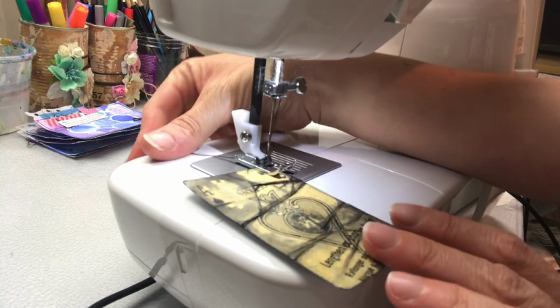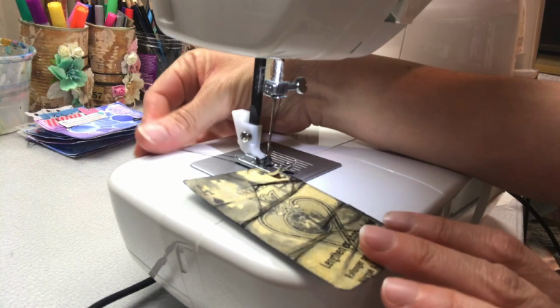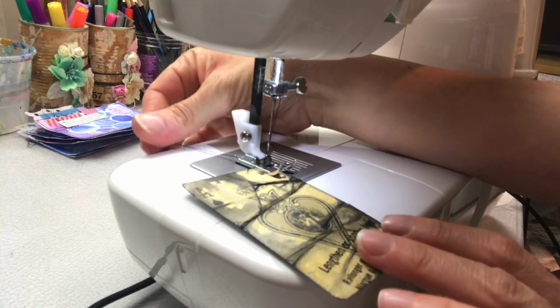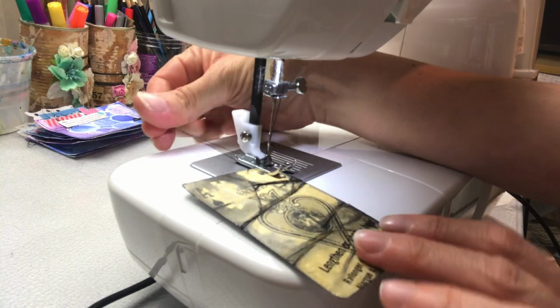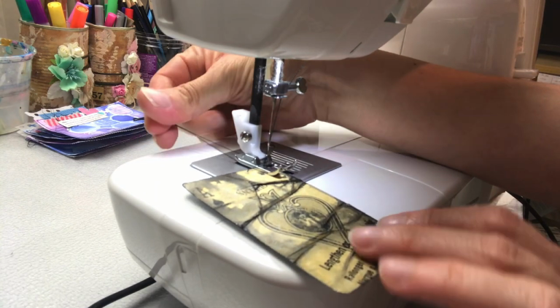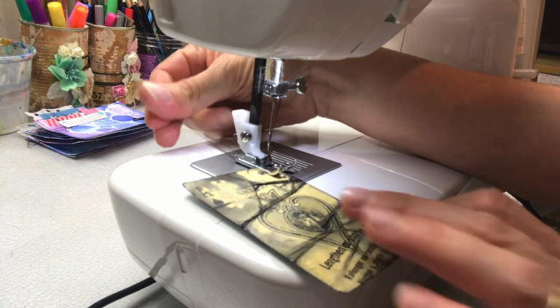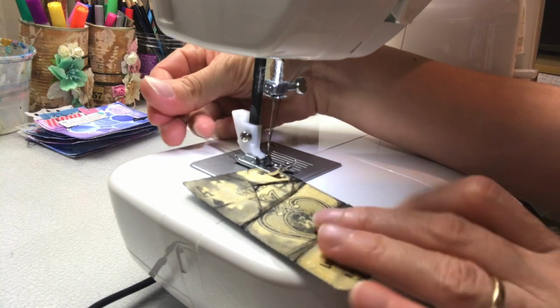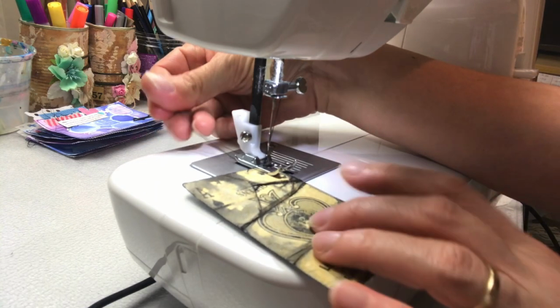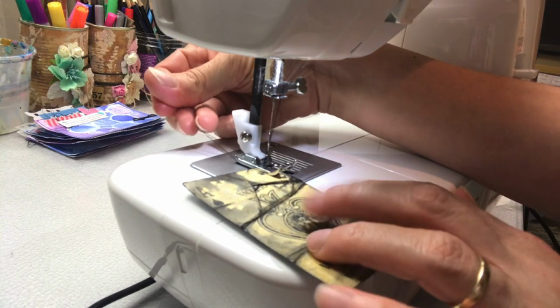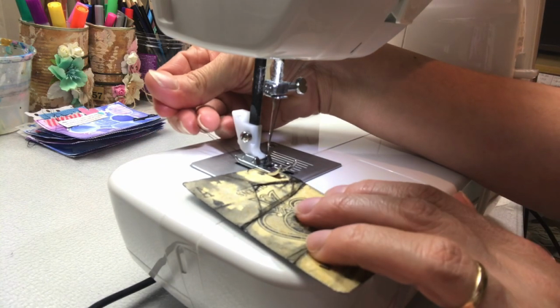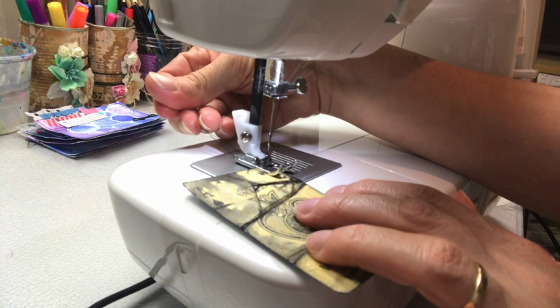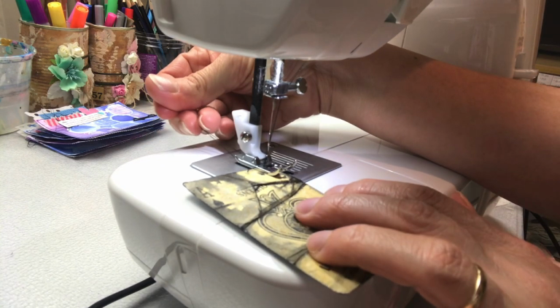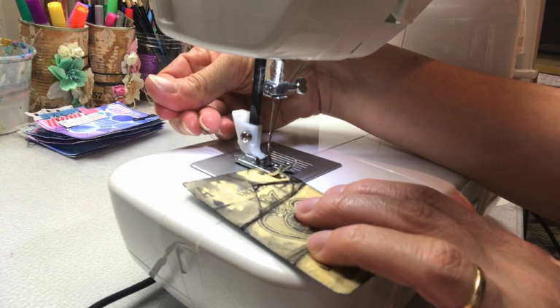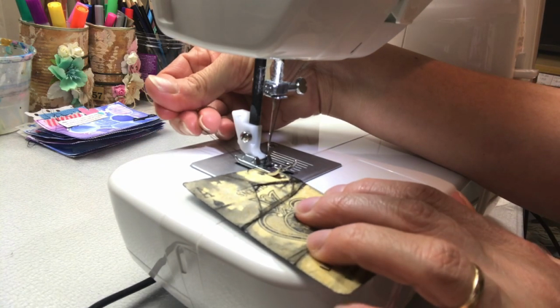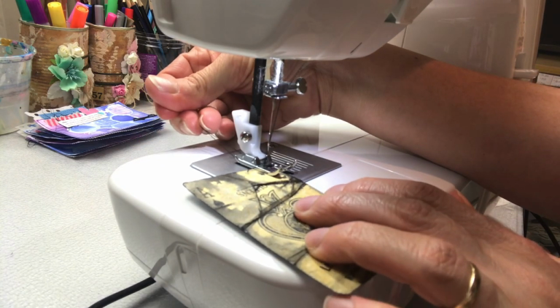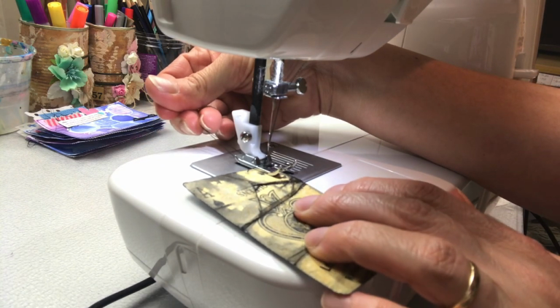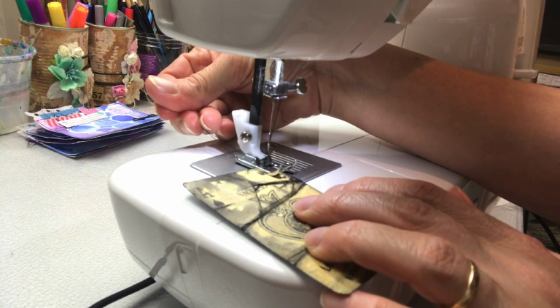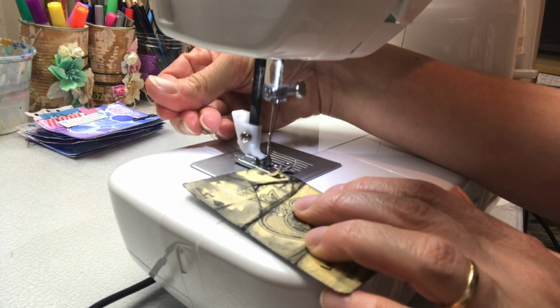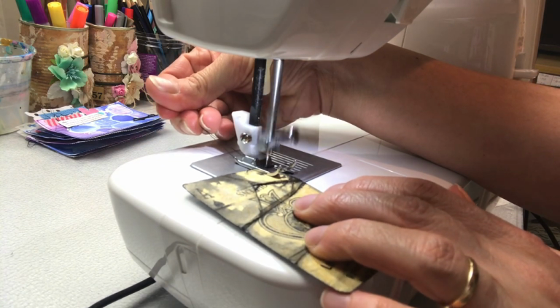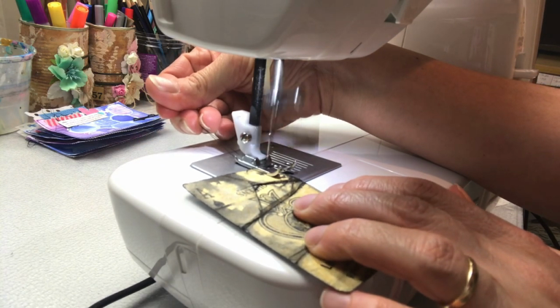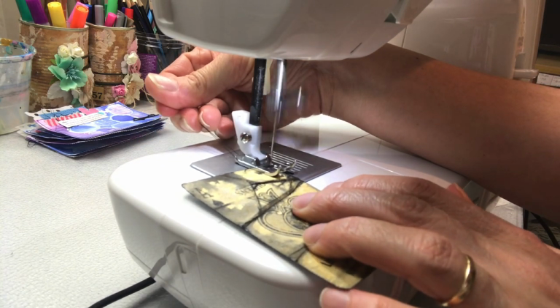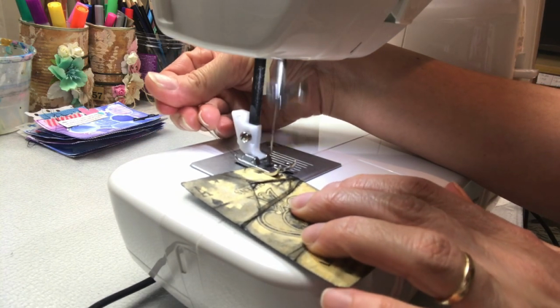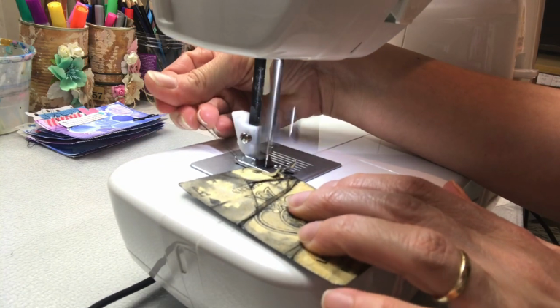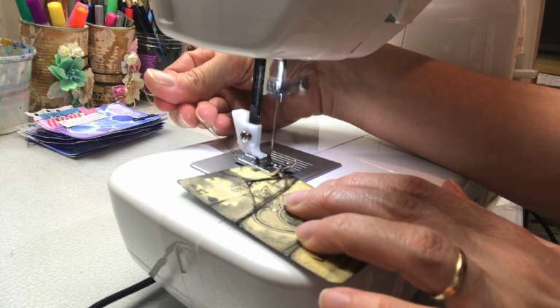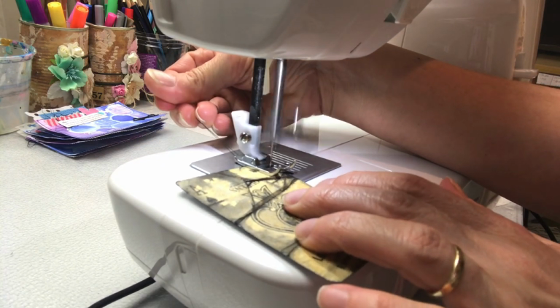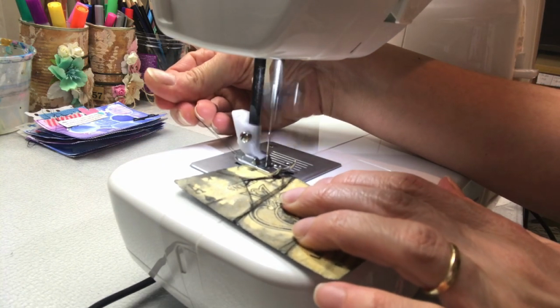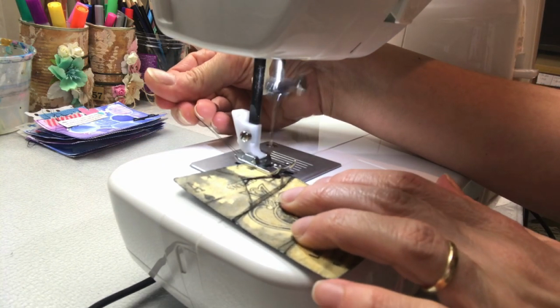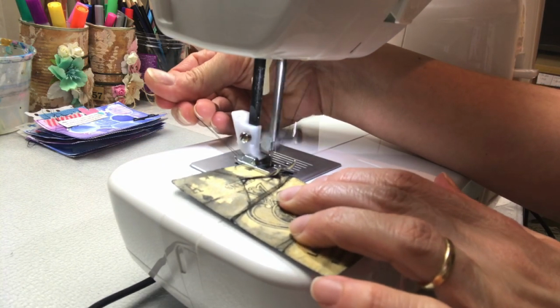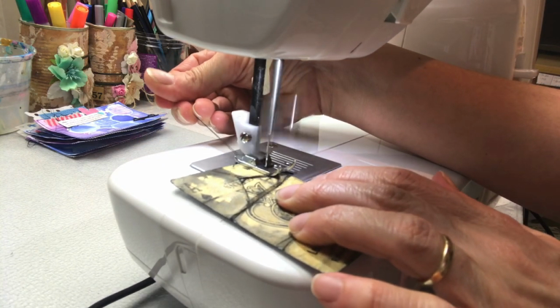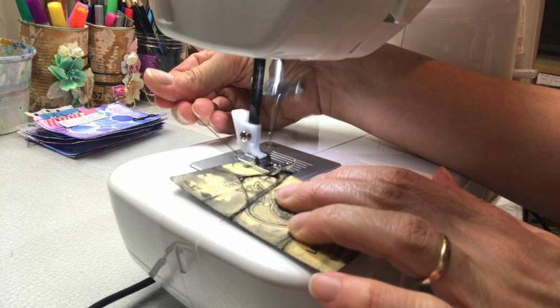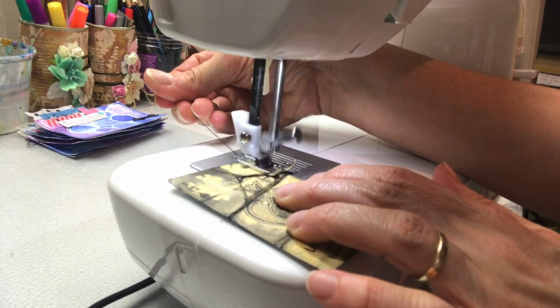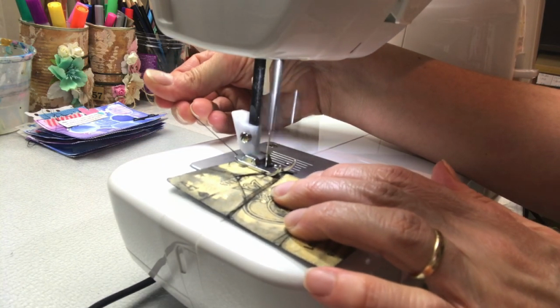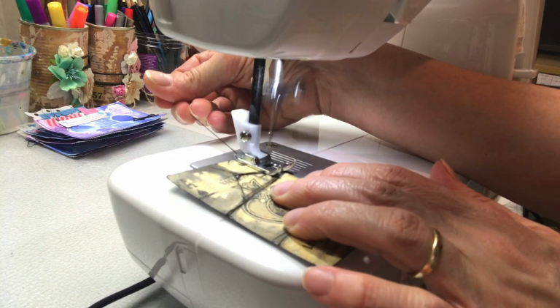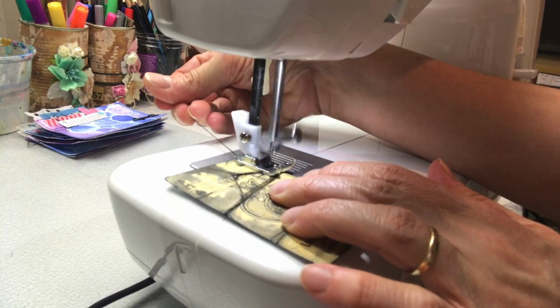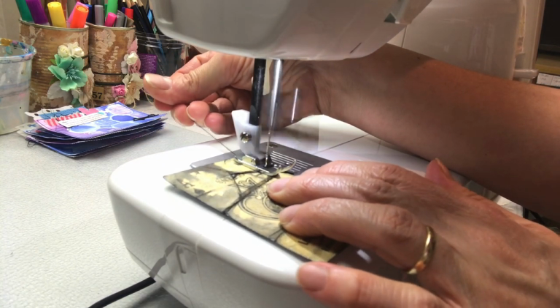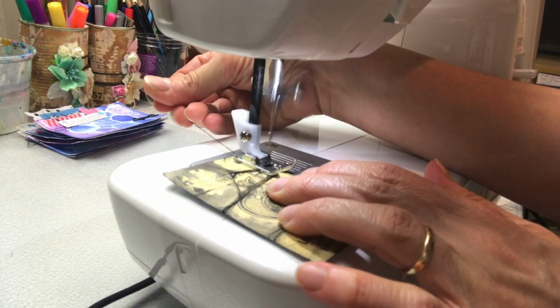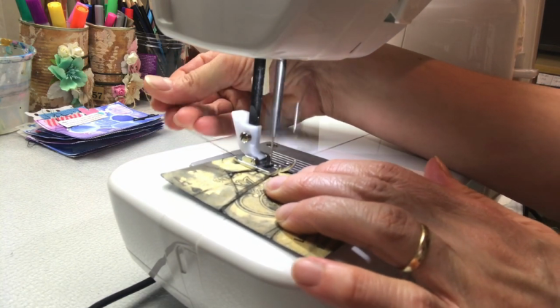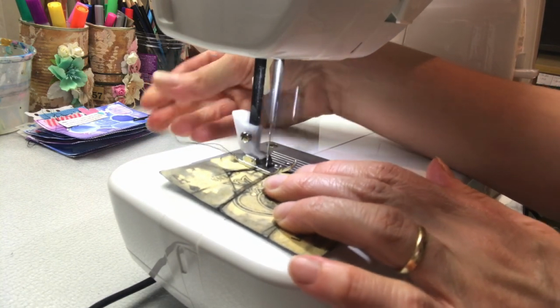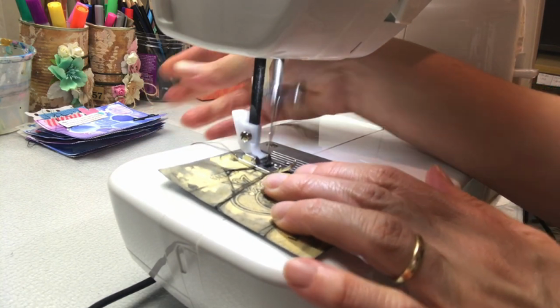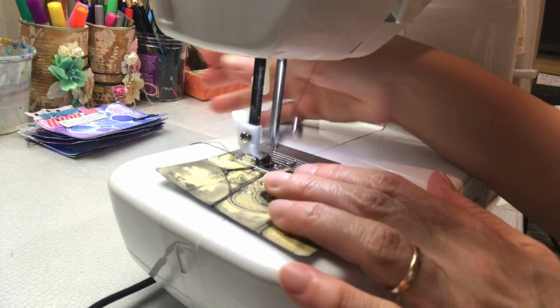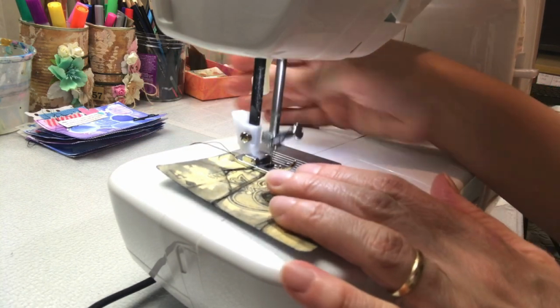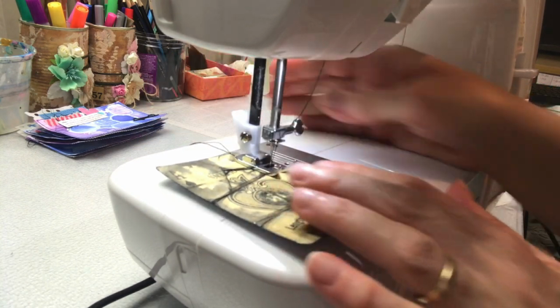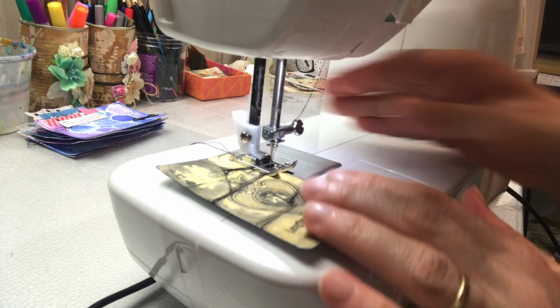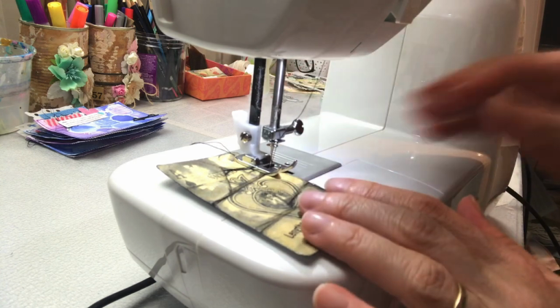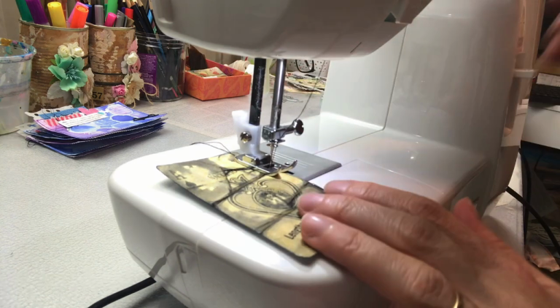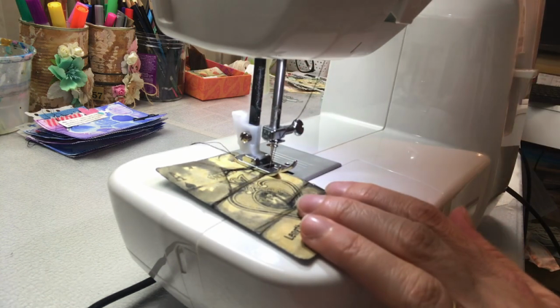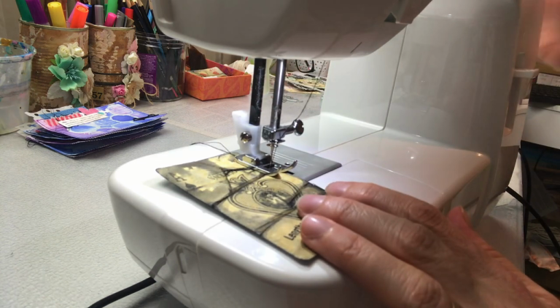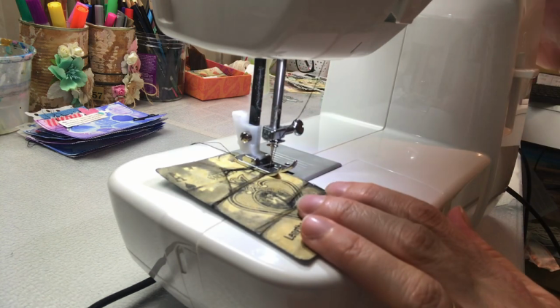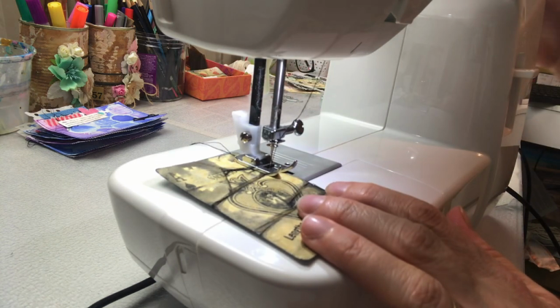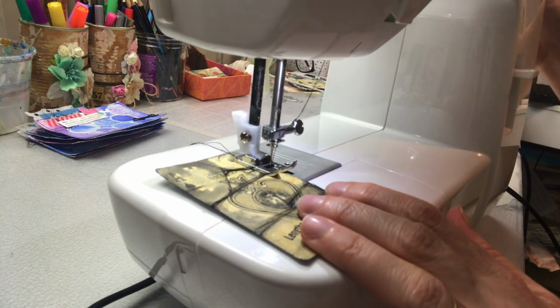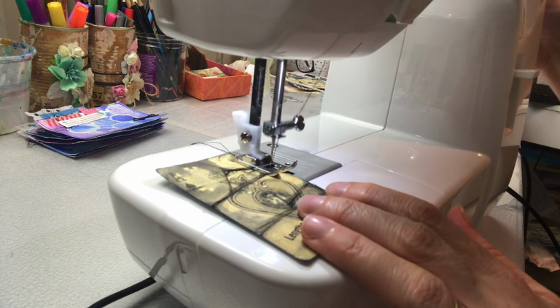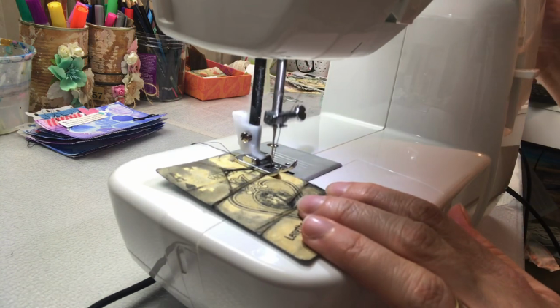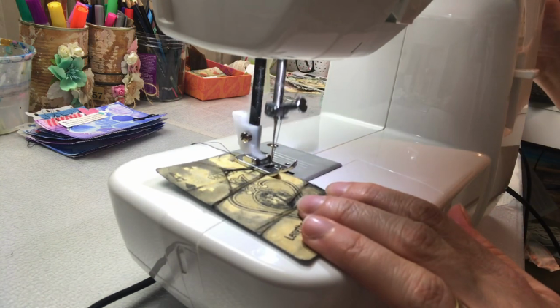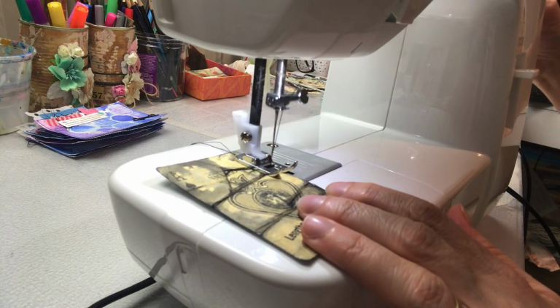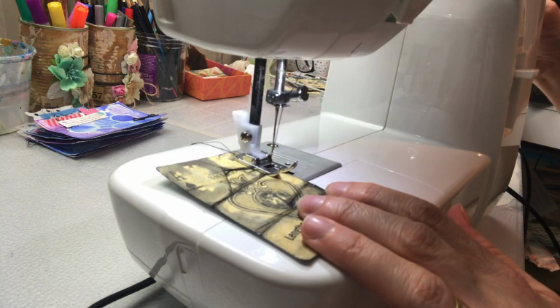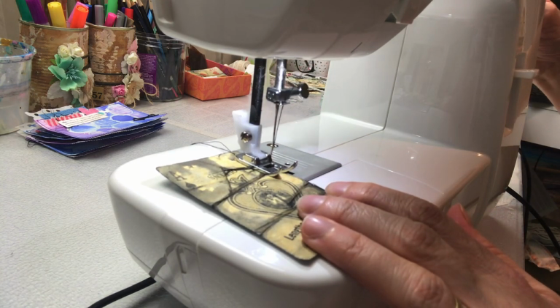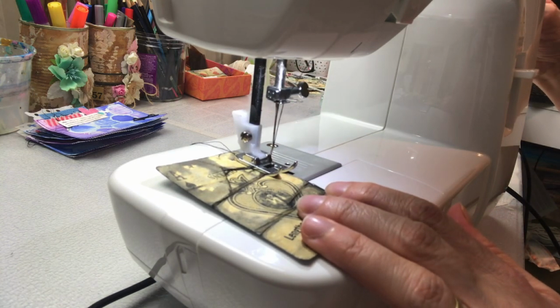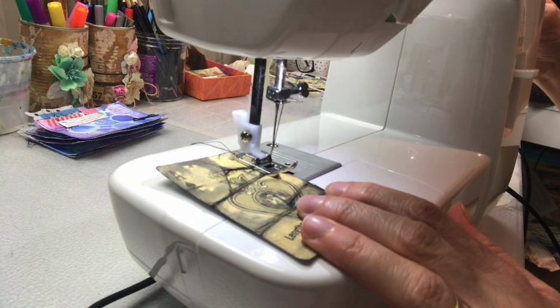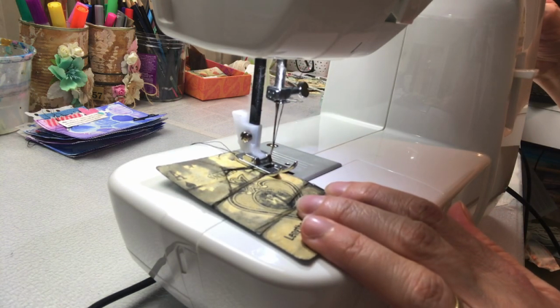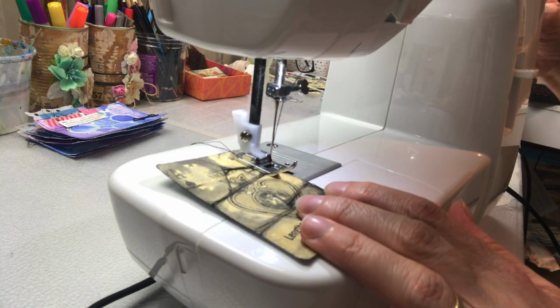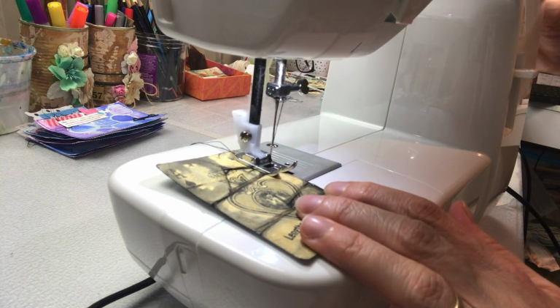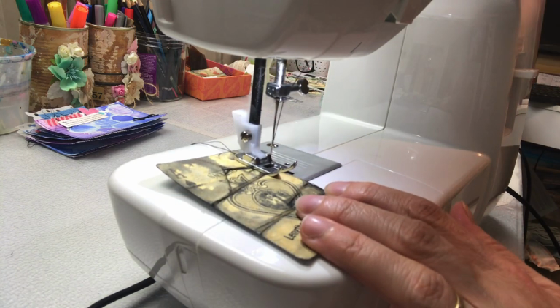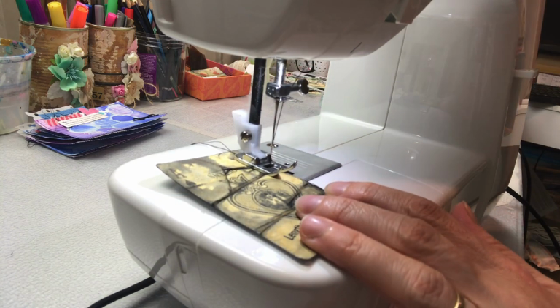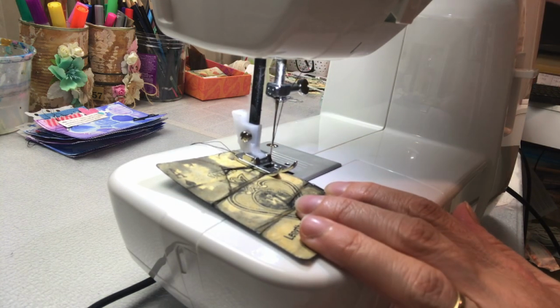Remember when you're changing the stitch style that your needle must be all the way up on your sewing machine.